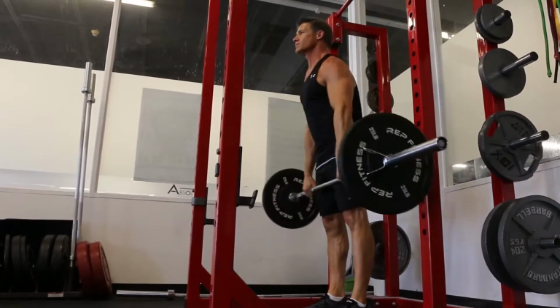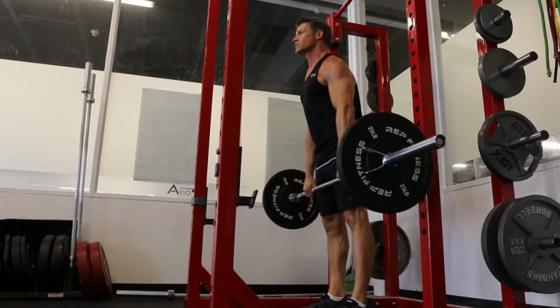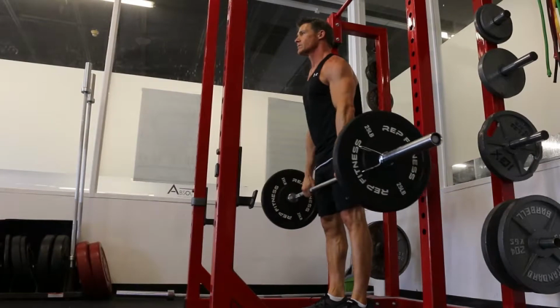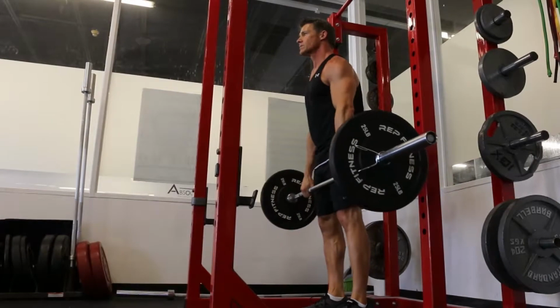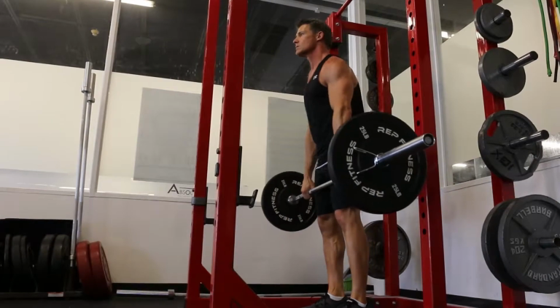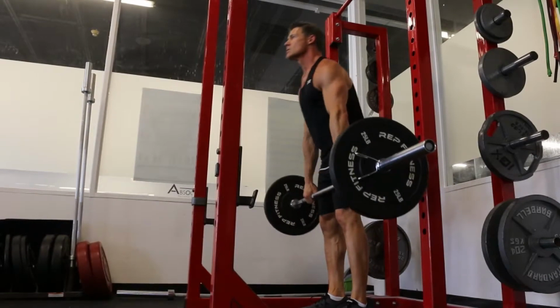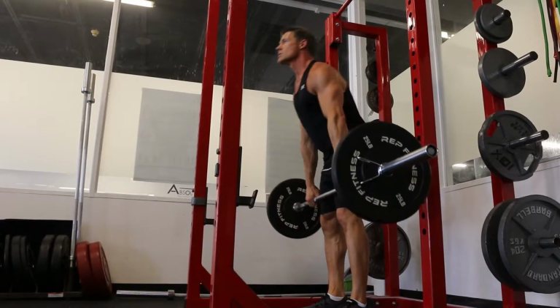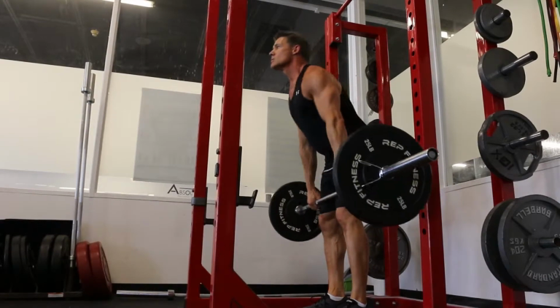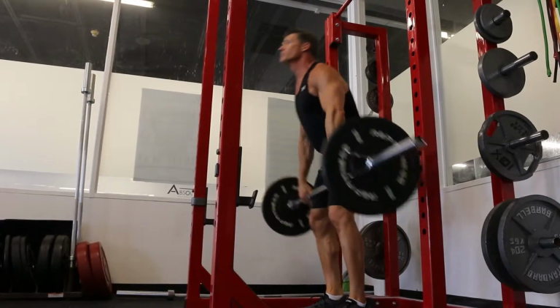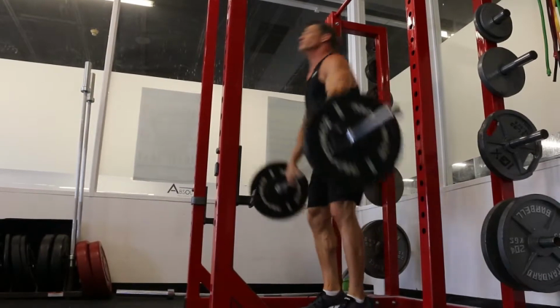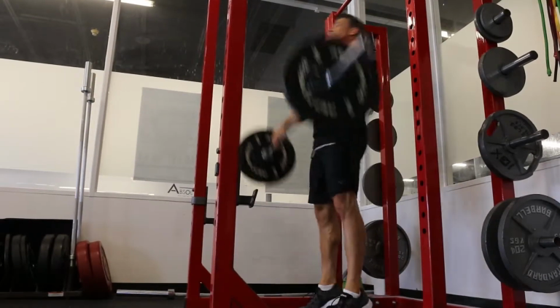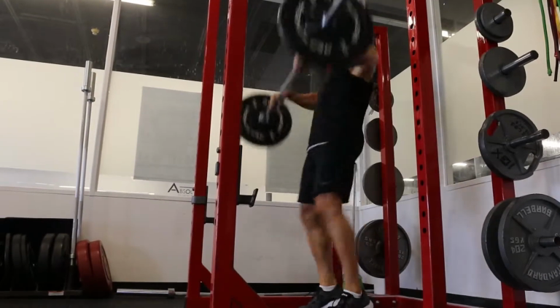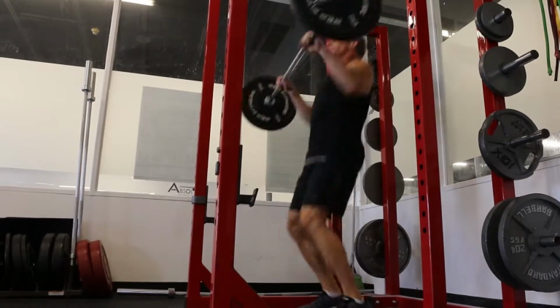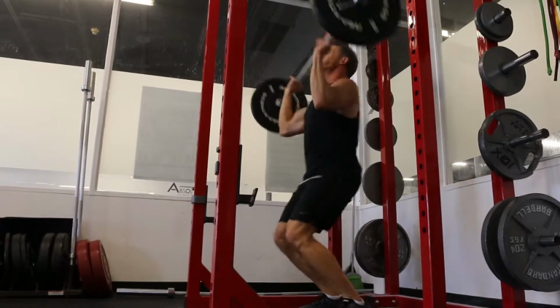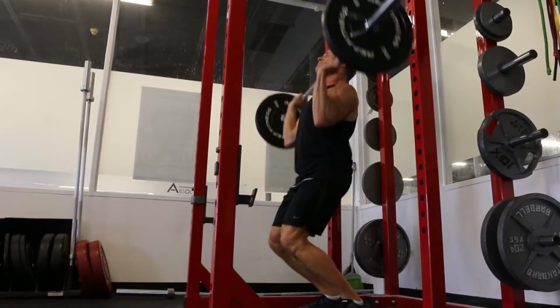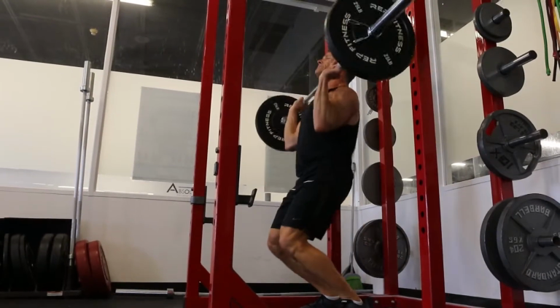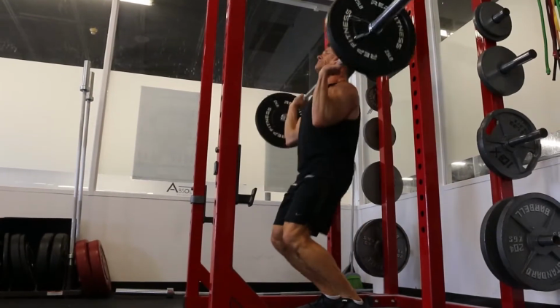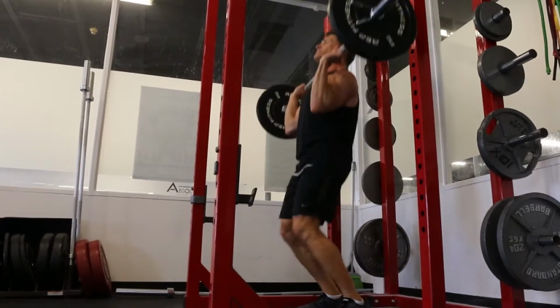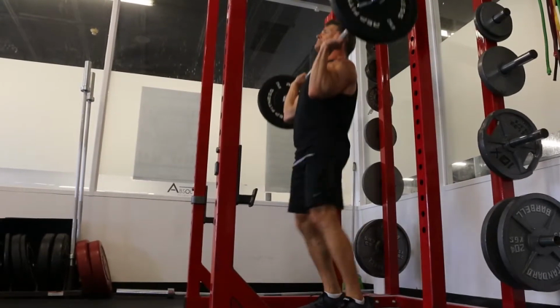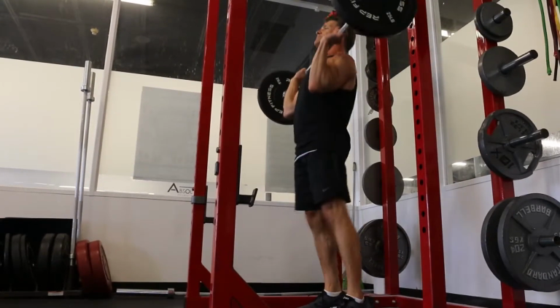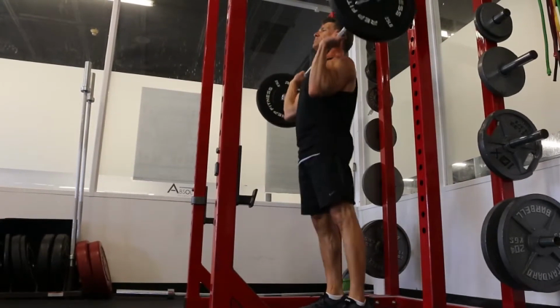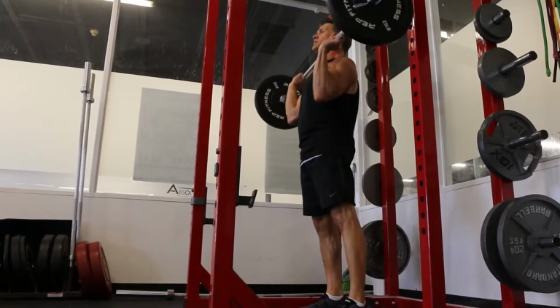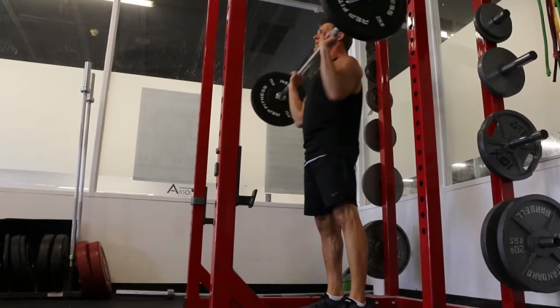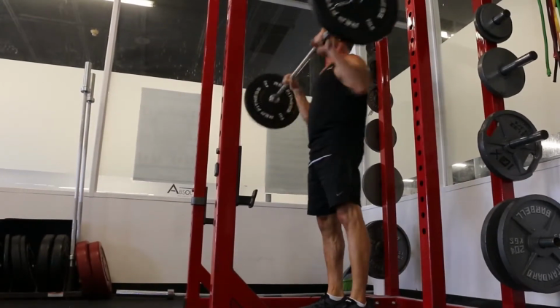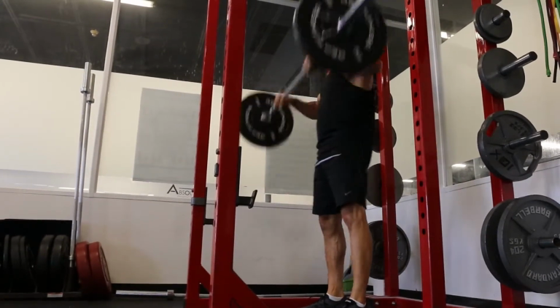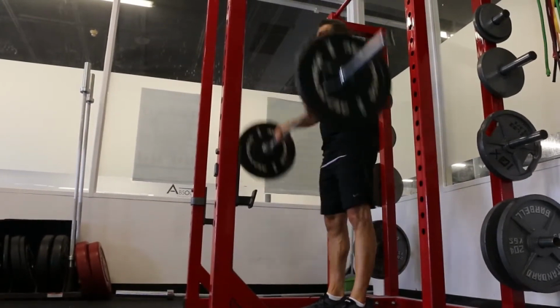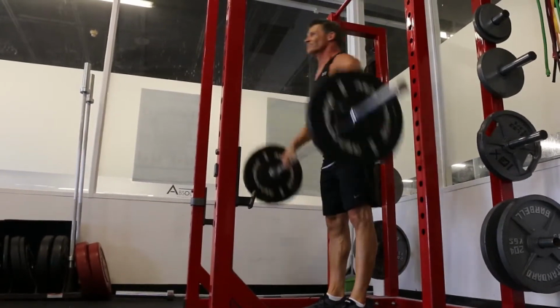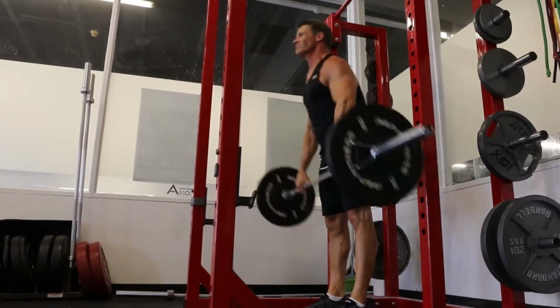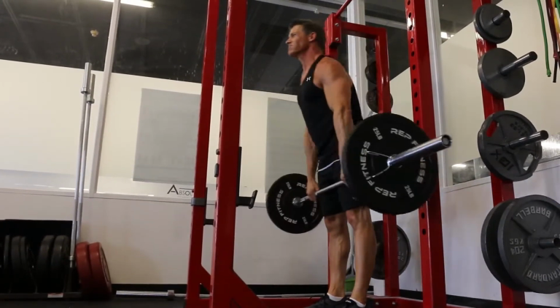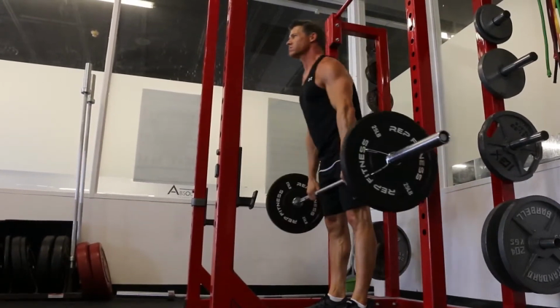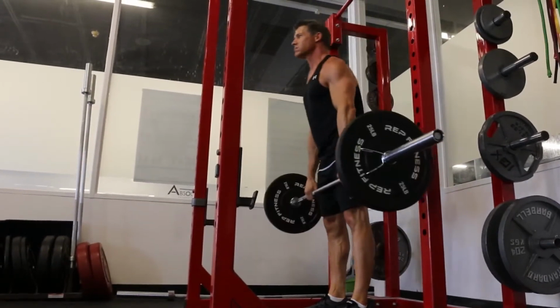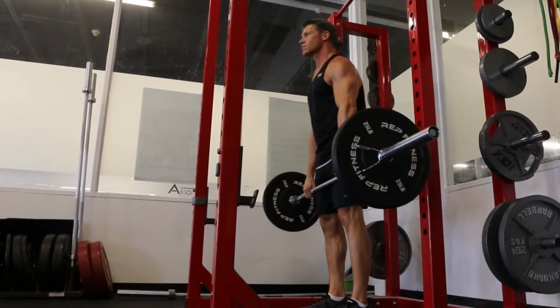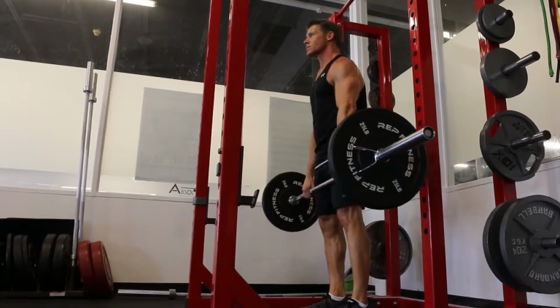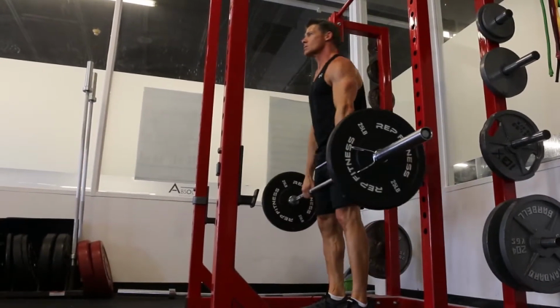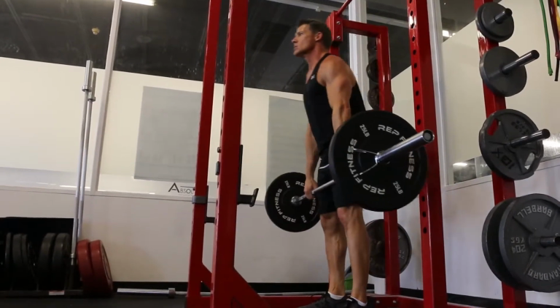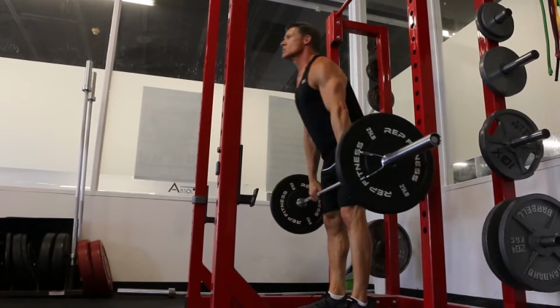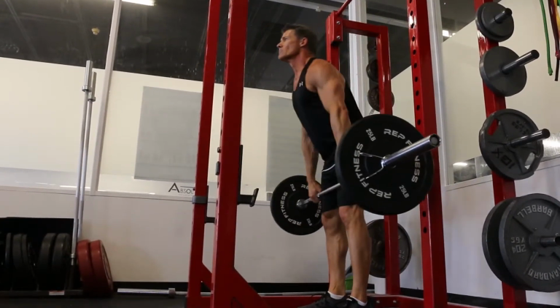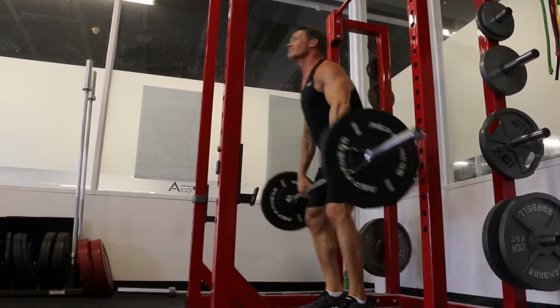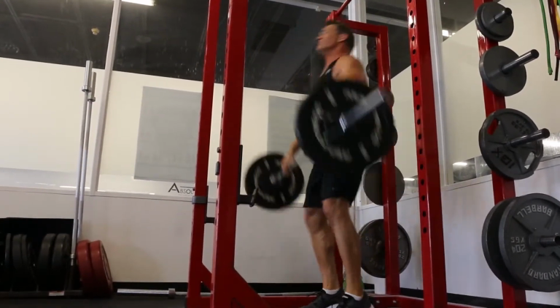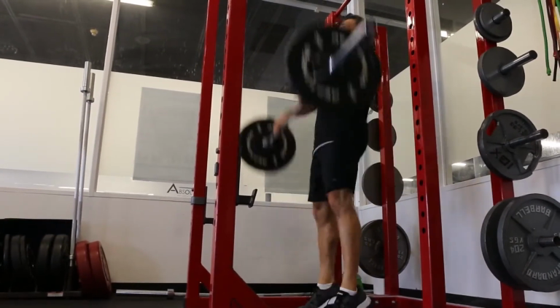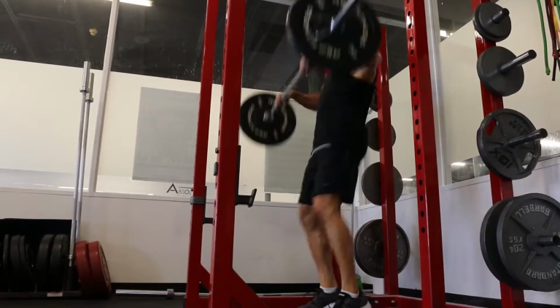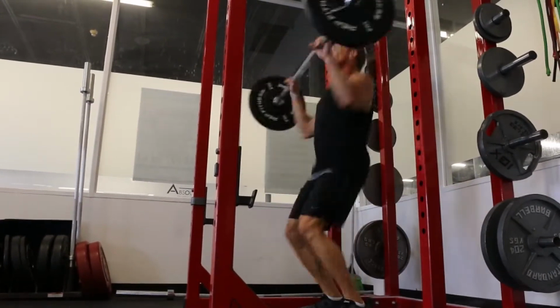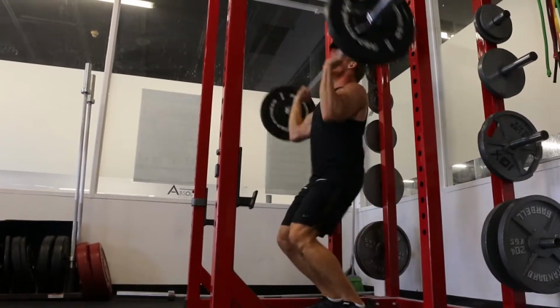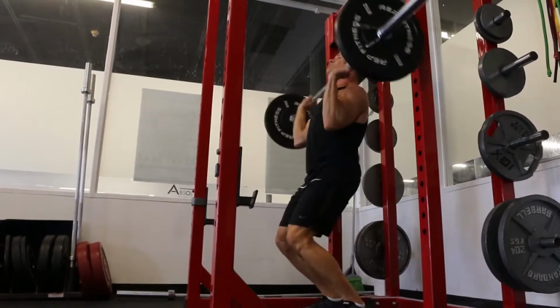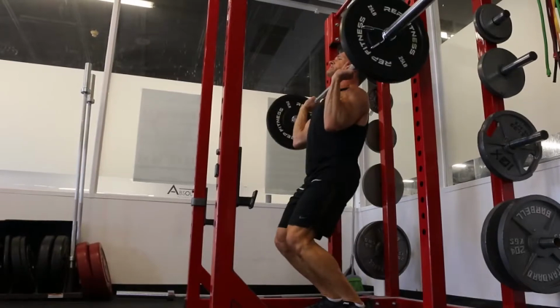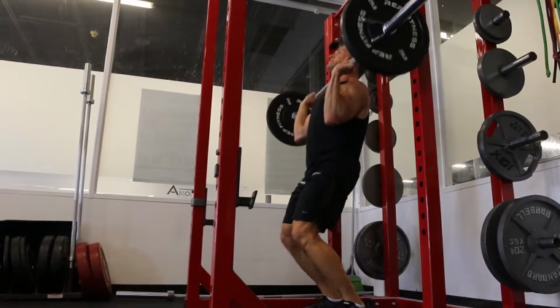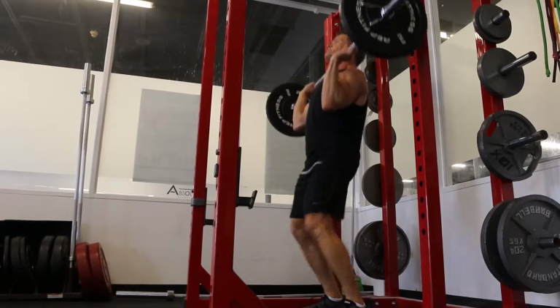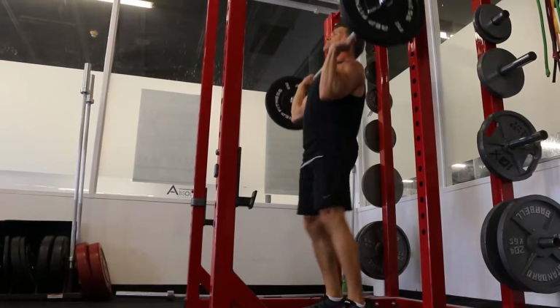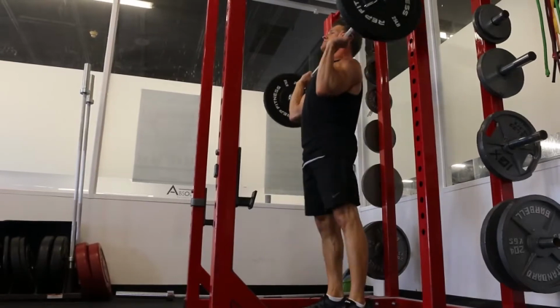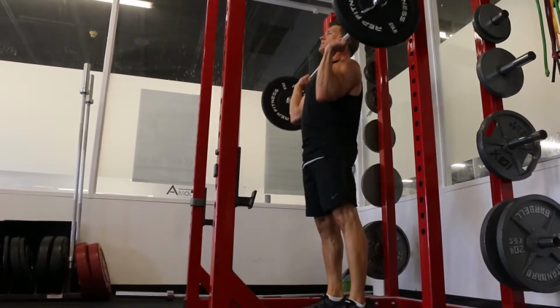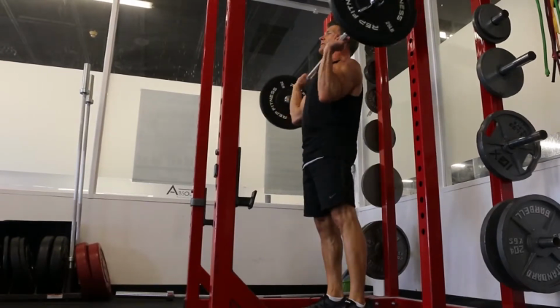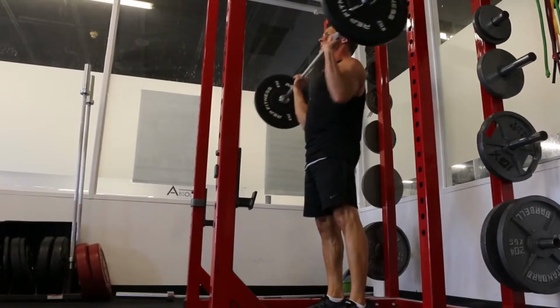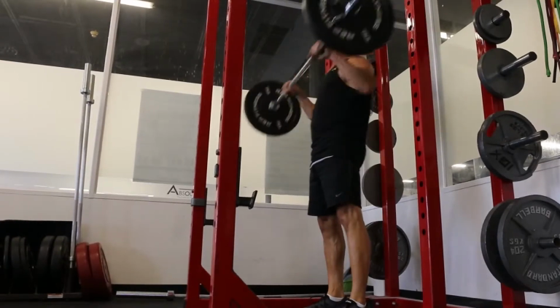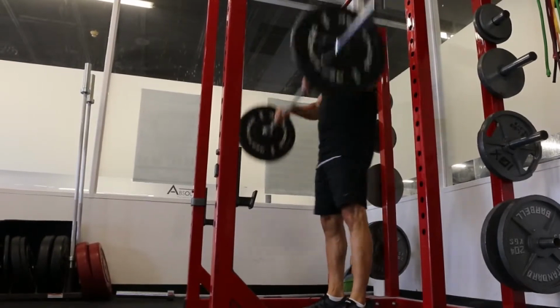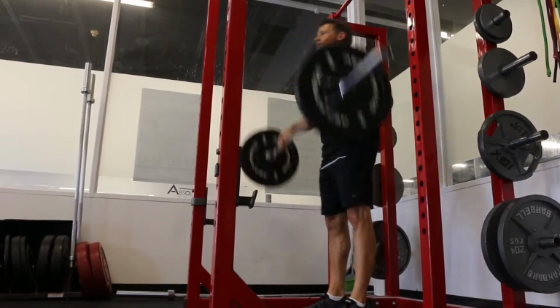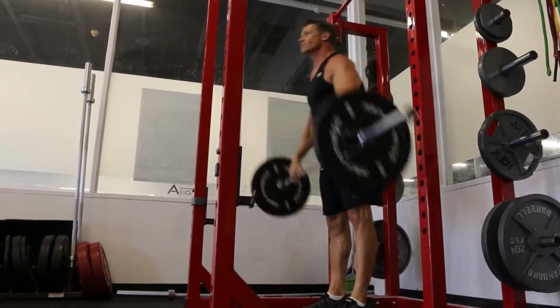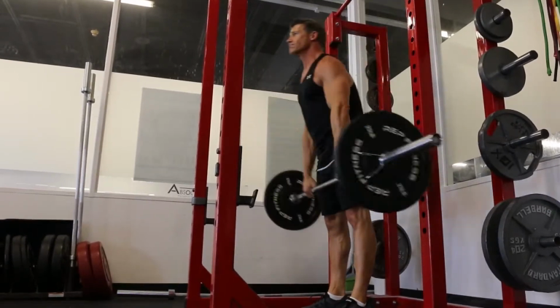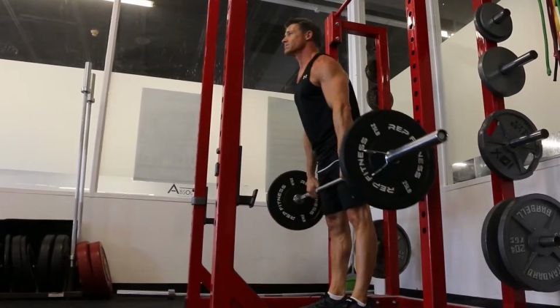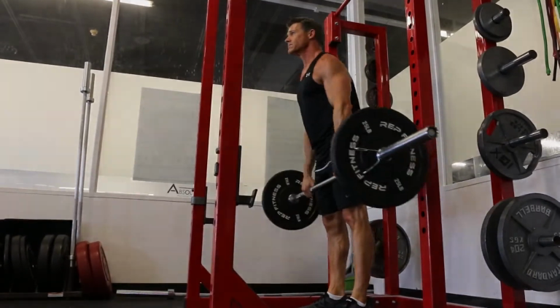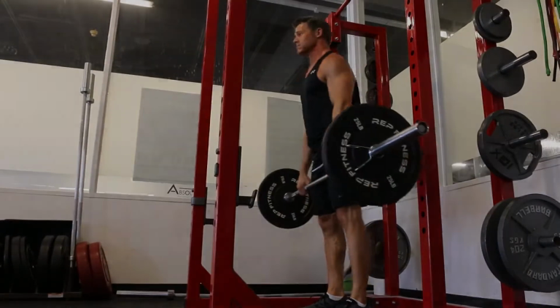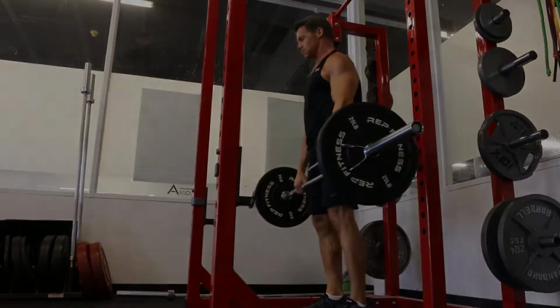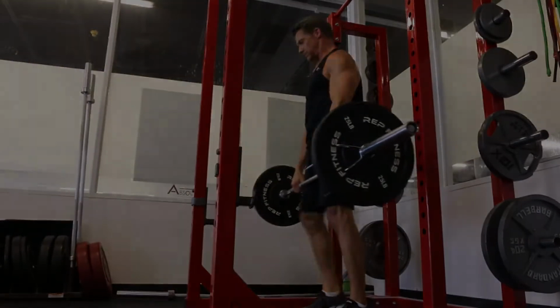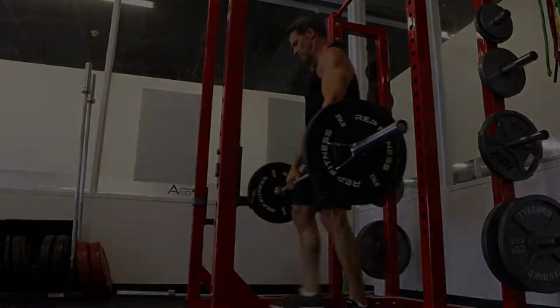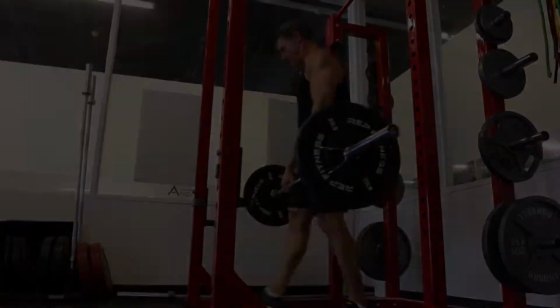Then stand straight up before you start your next rep. Power cleans are an excellent compound movement that work your whole body, and they definitely take practice.